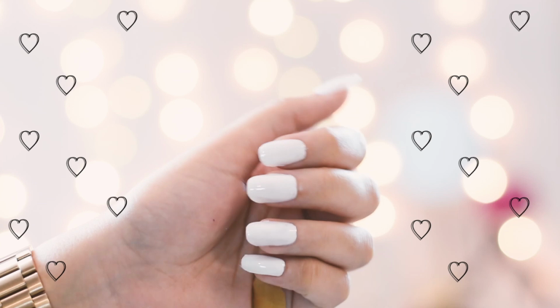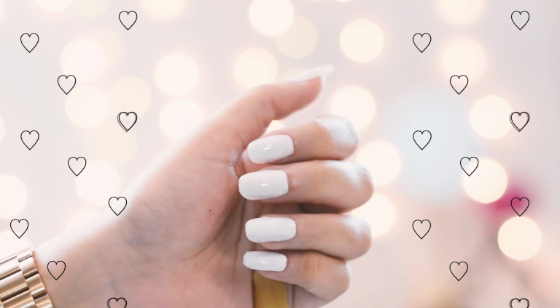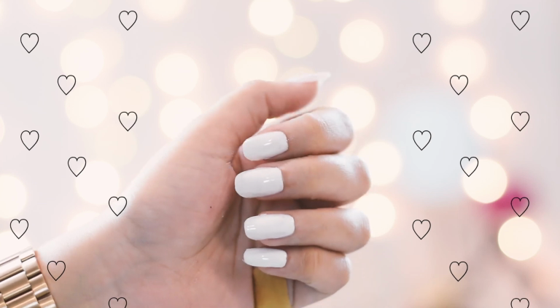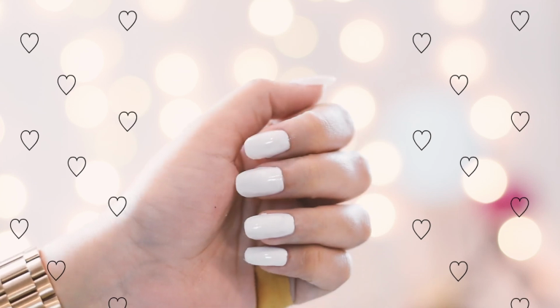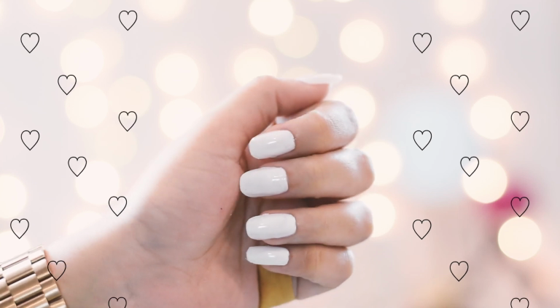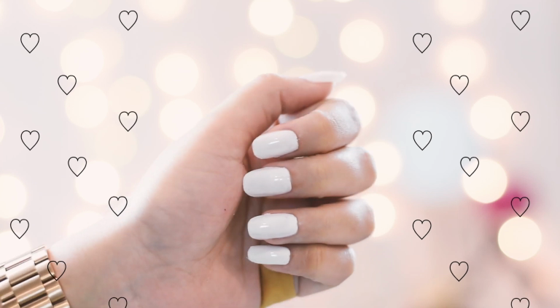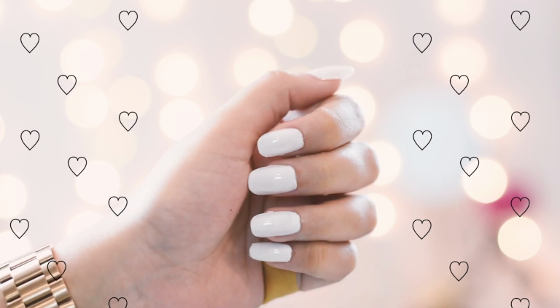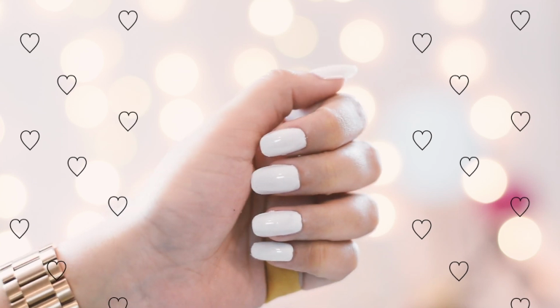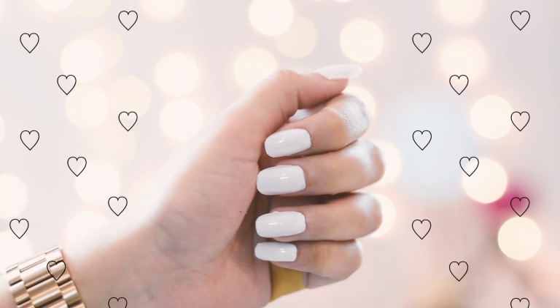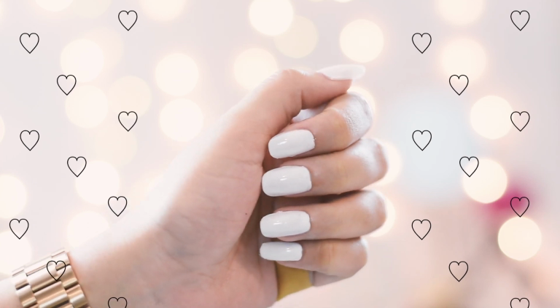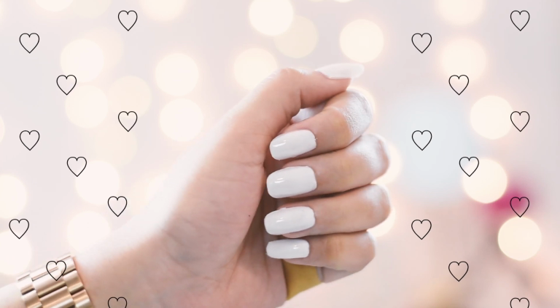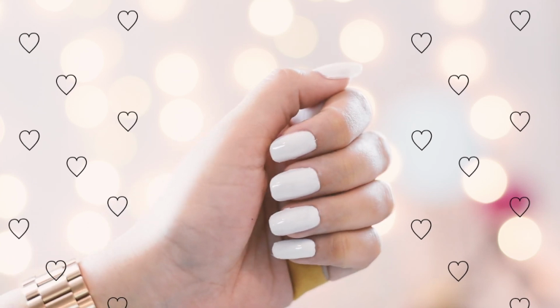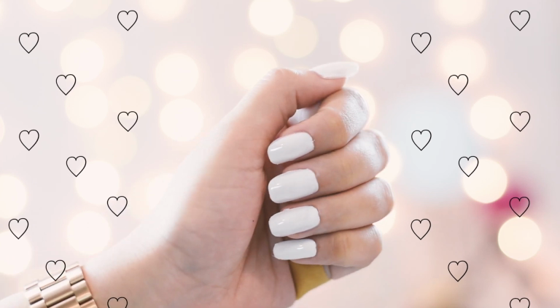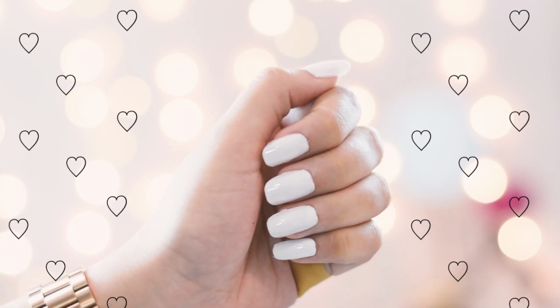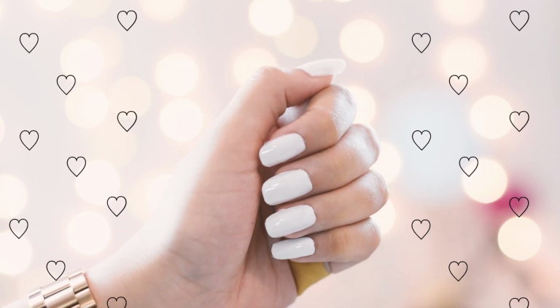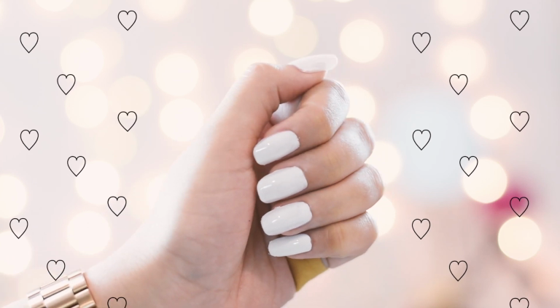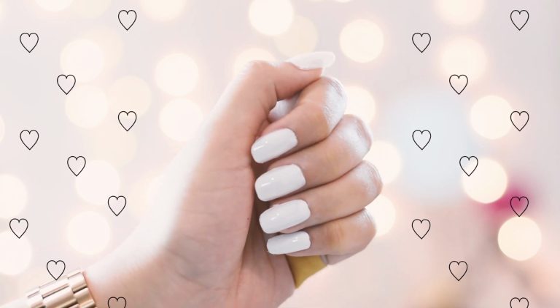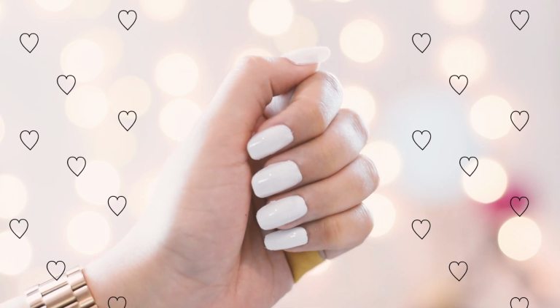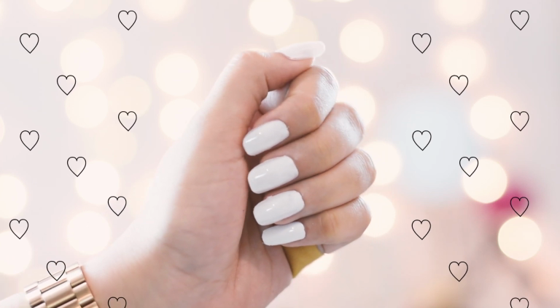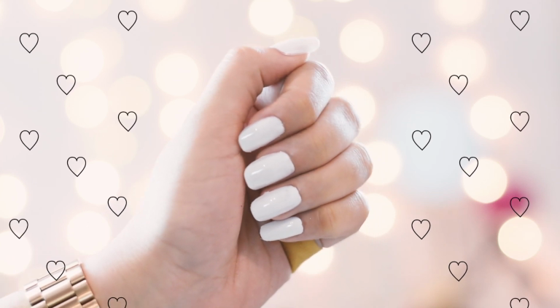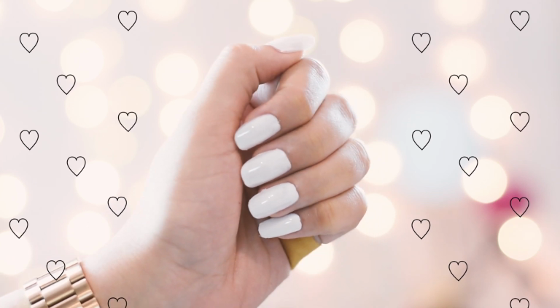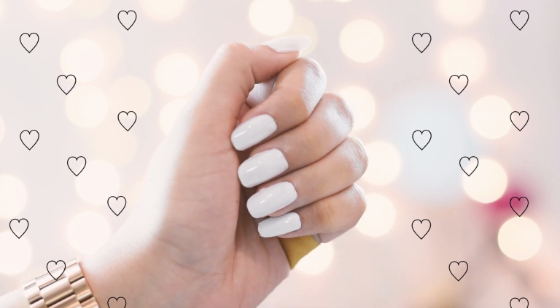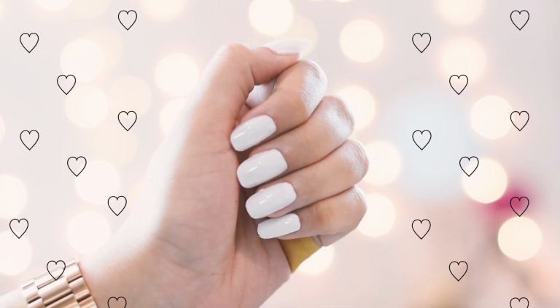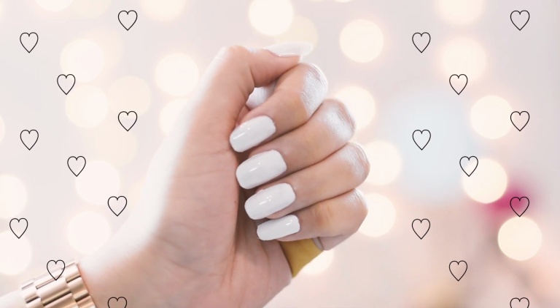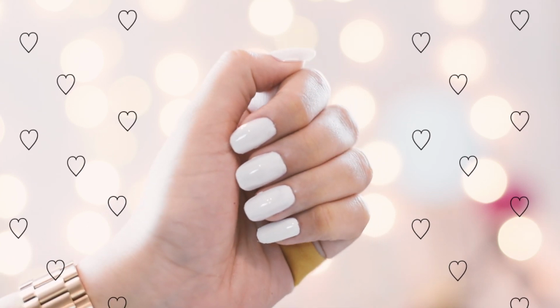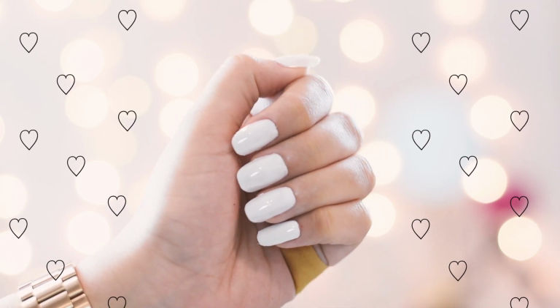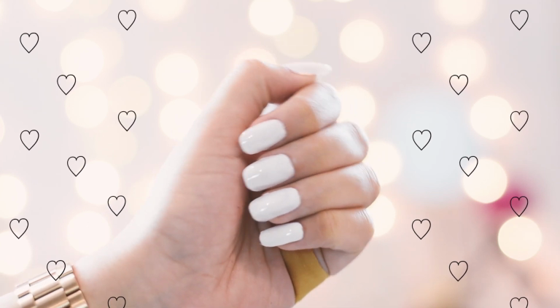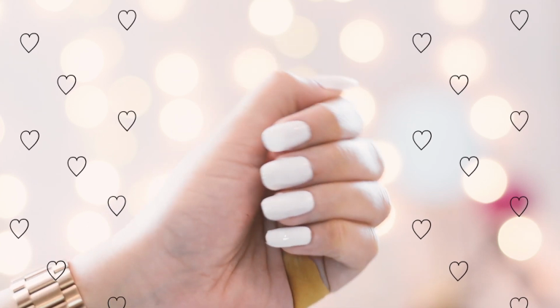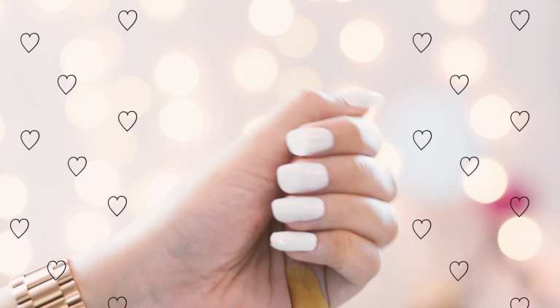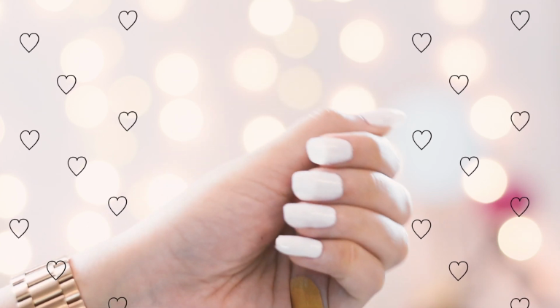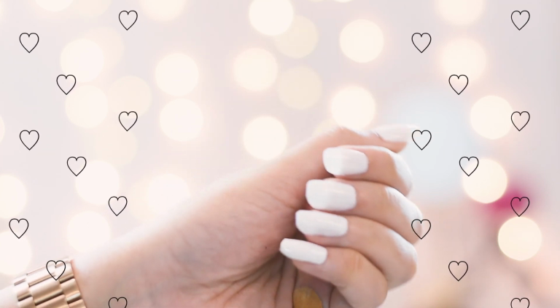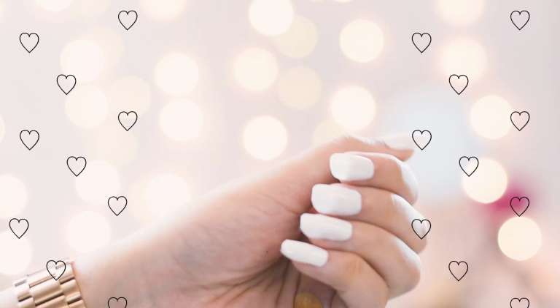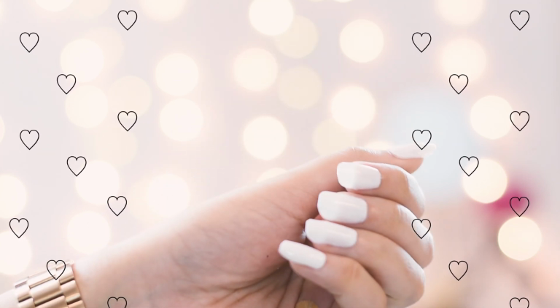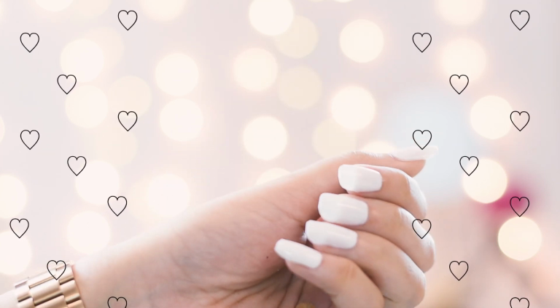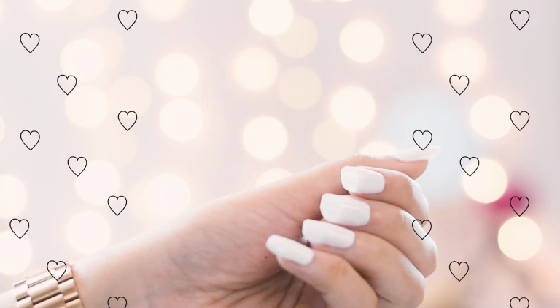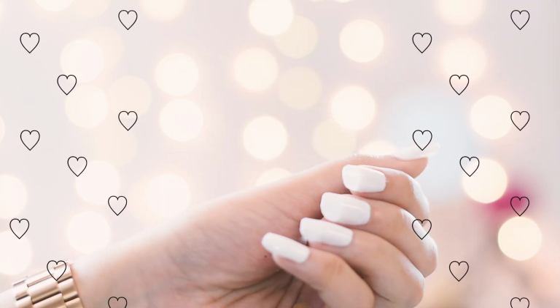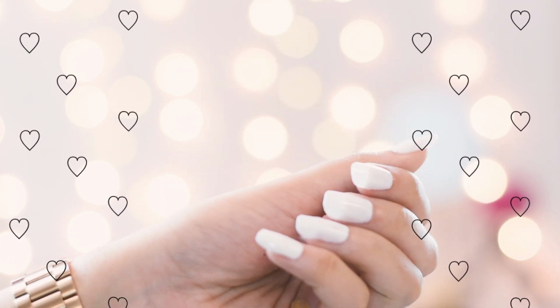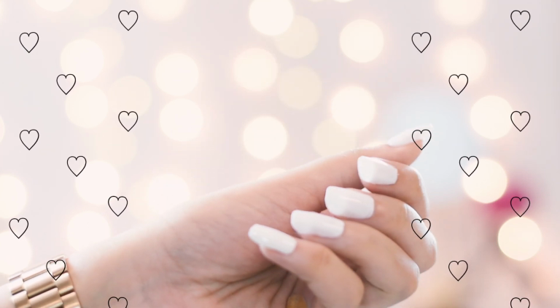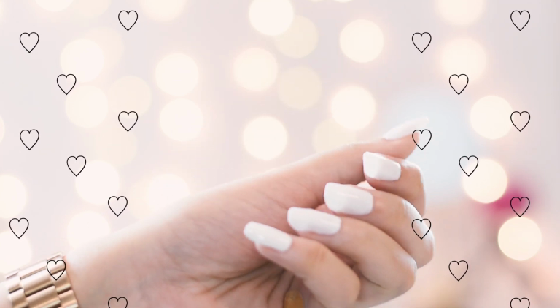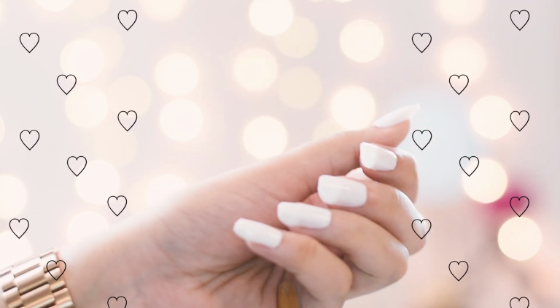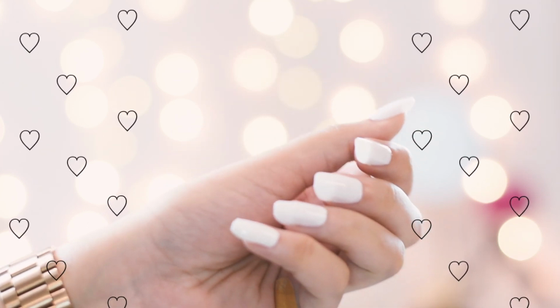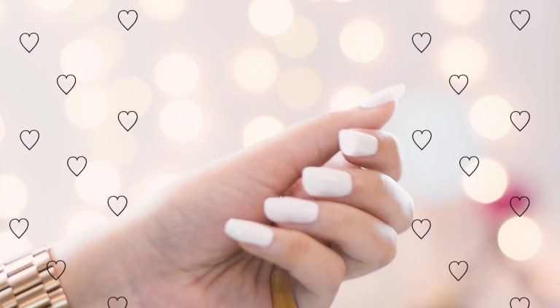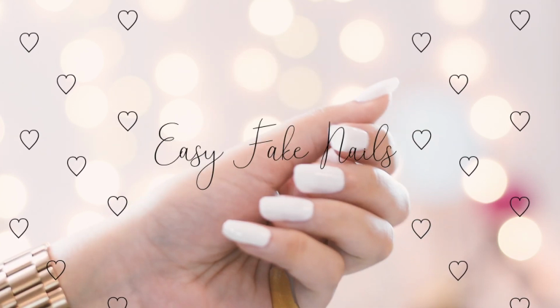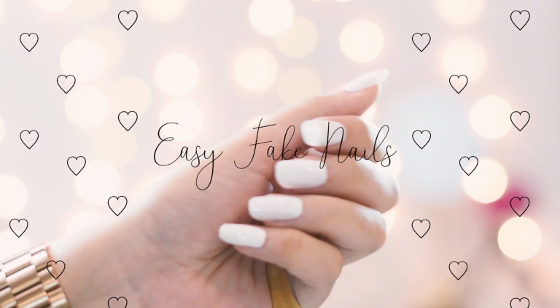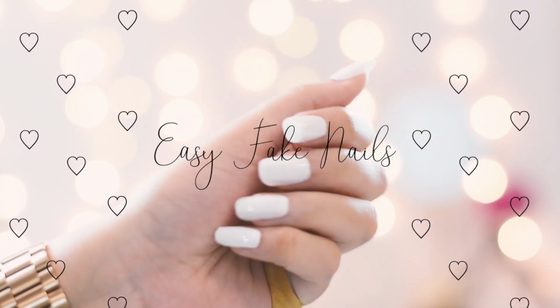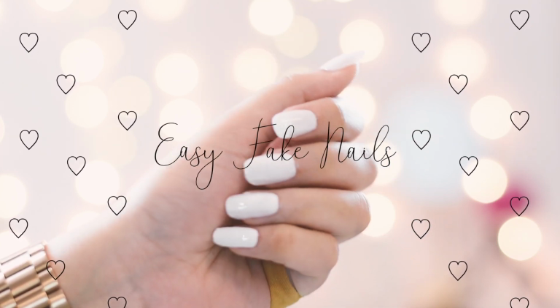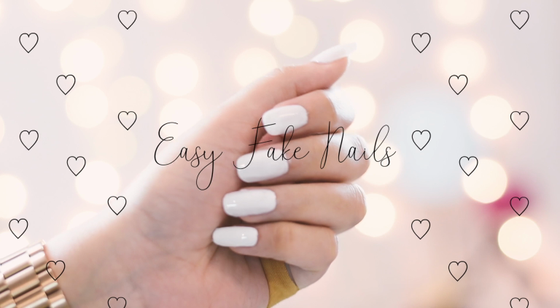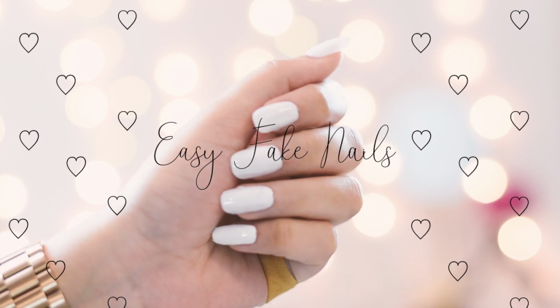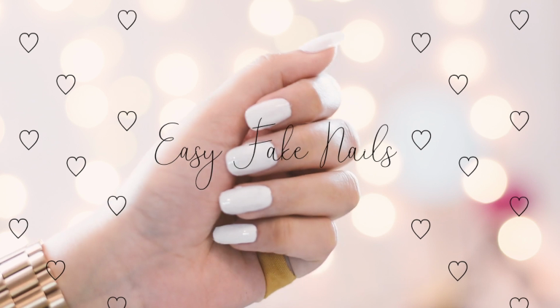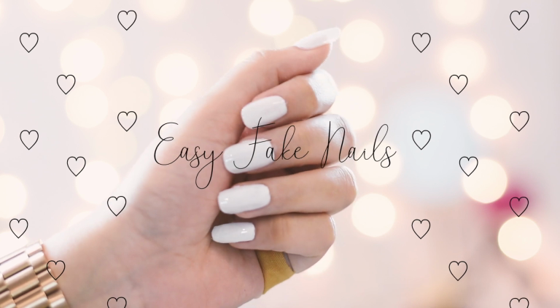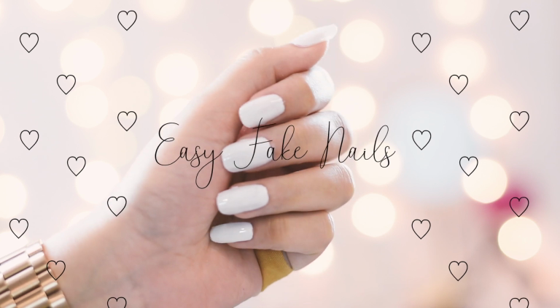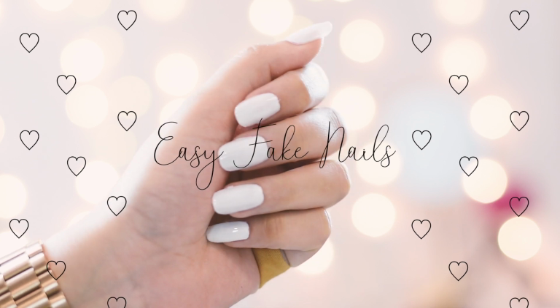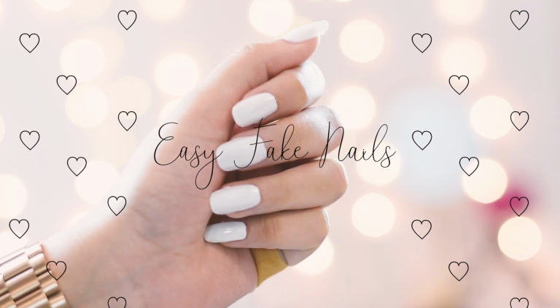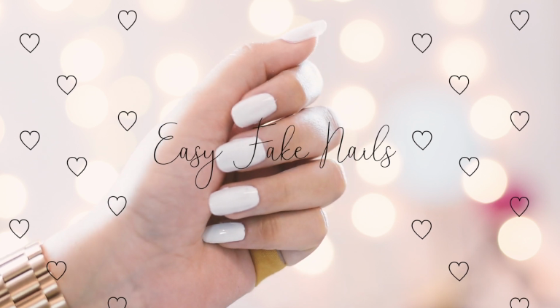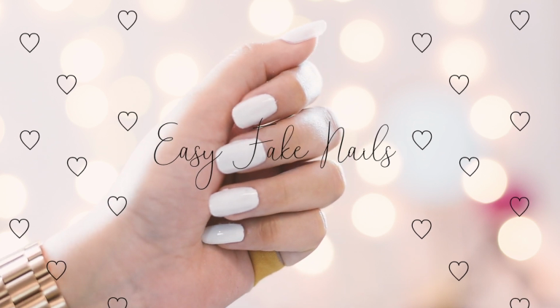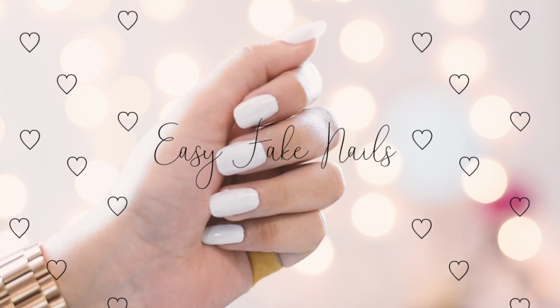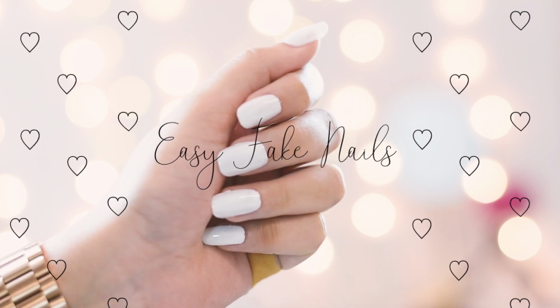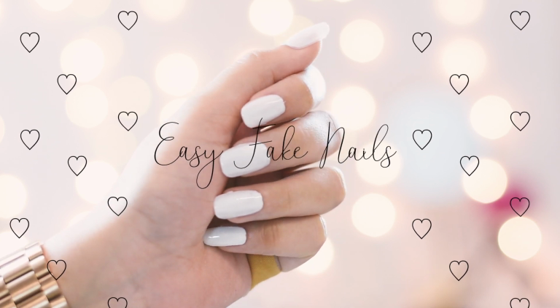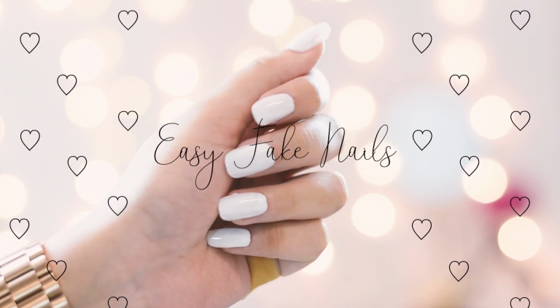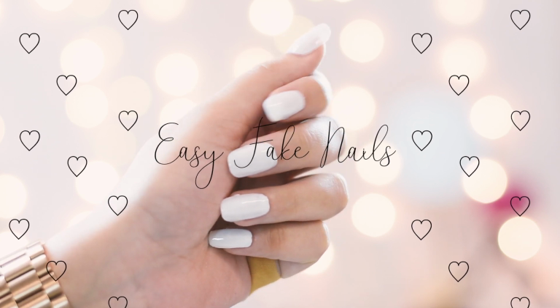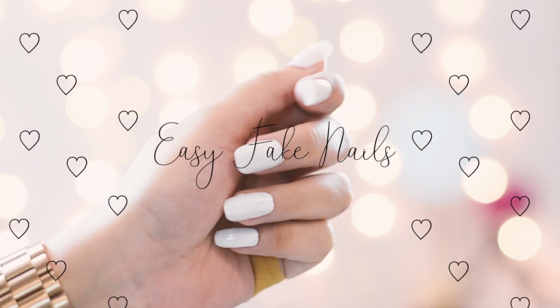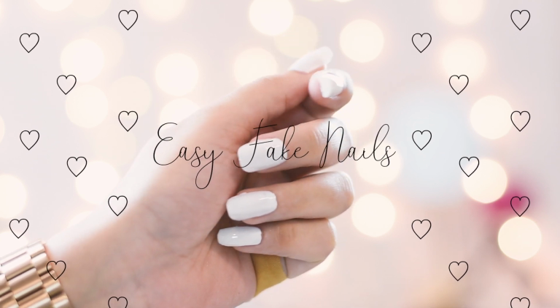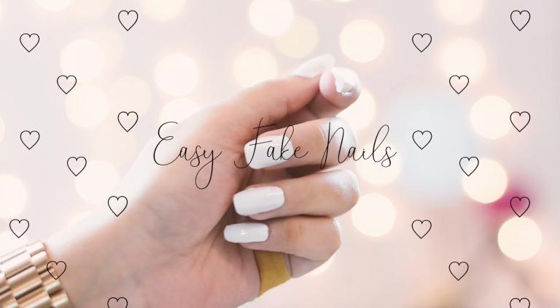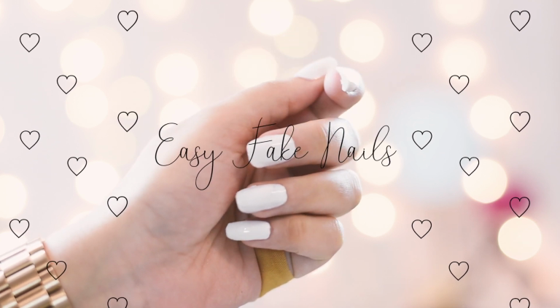Hi loves! Welcome back to my channel. If you guys want to know how I get these nails done at home just for 230 rupees, then please keep on watching.